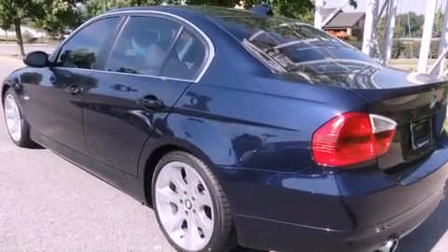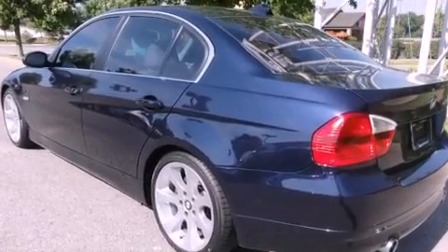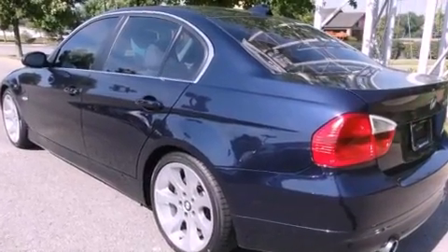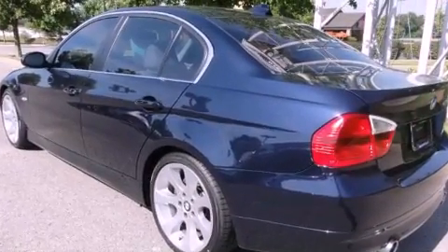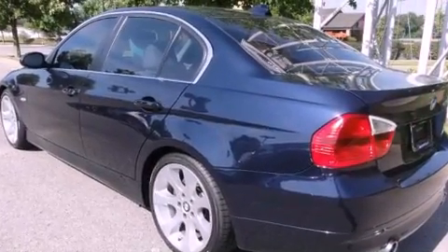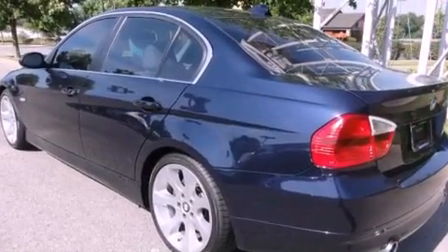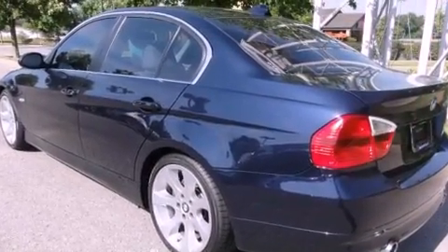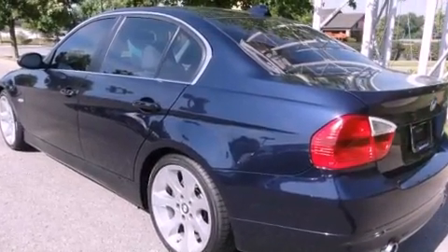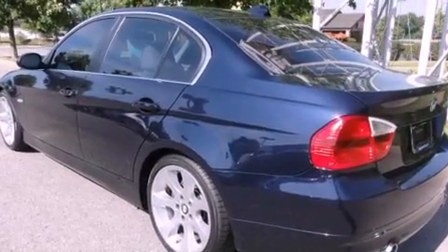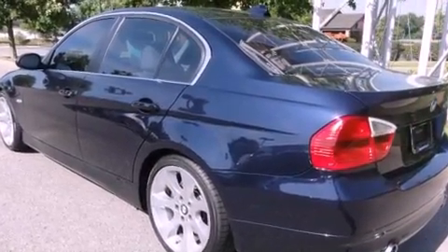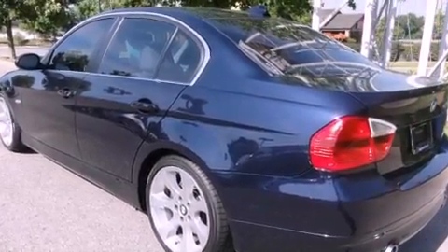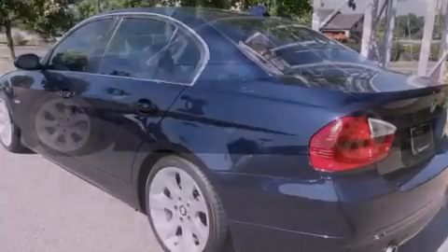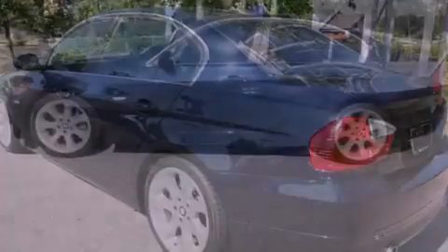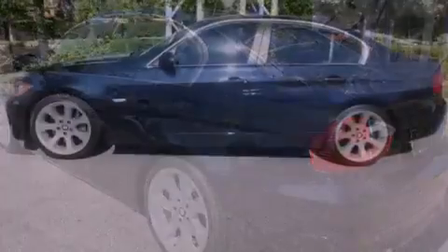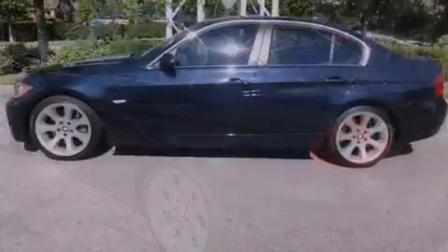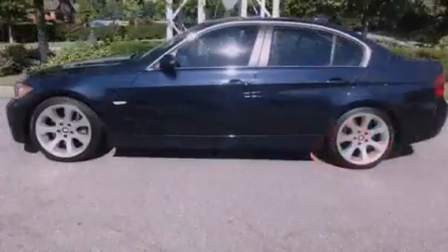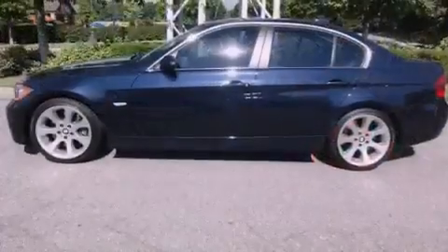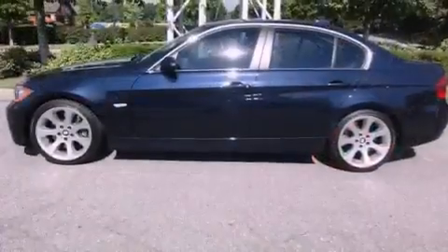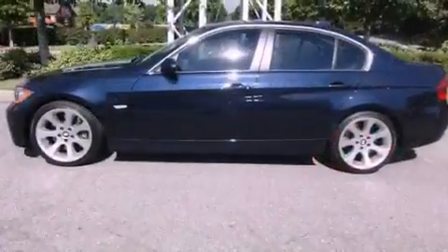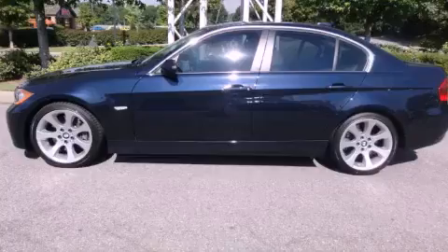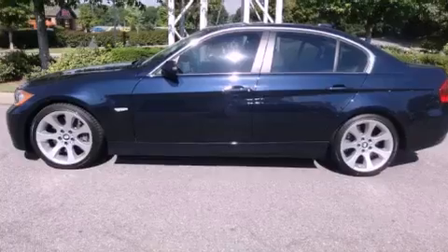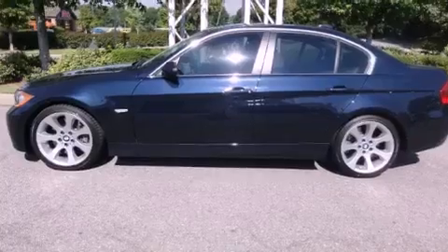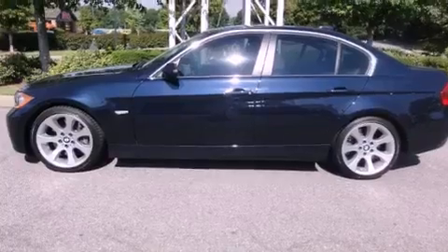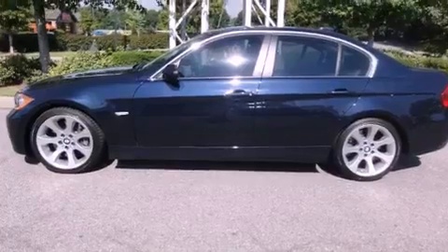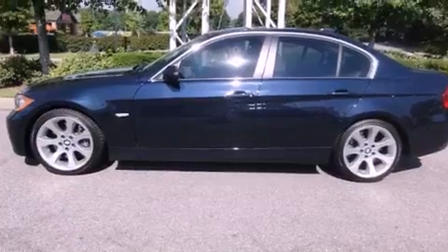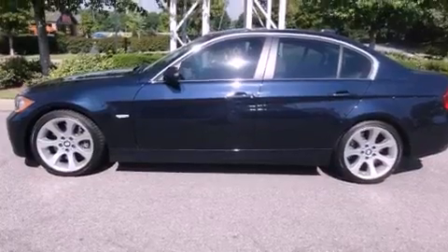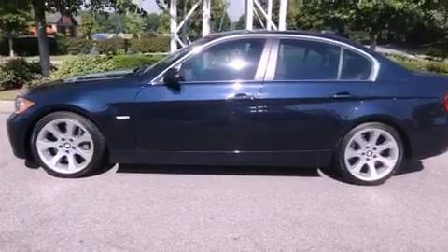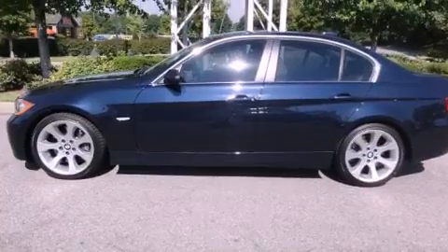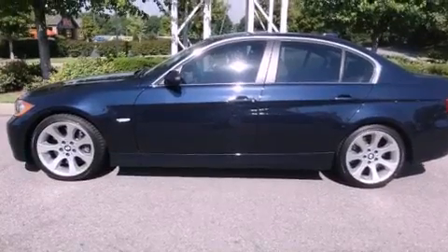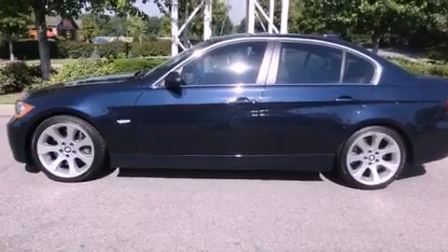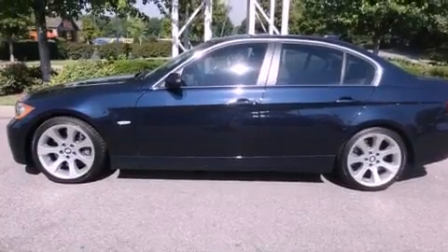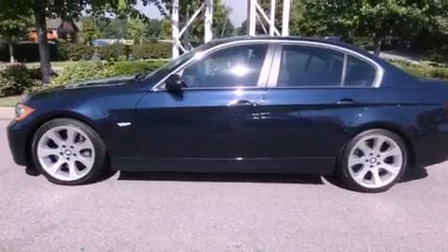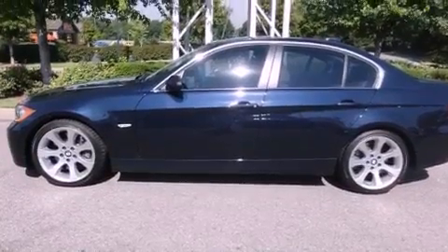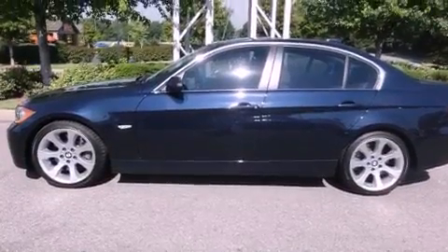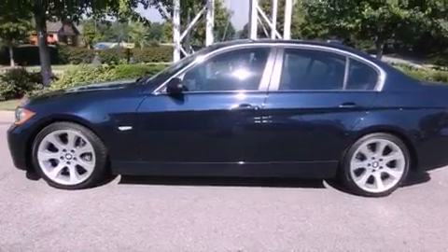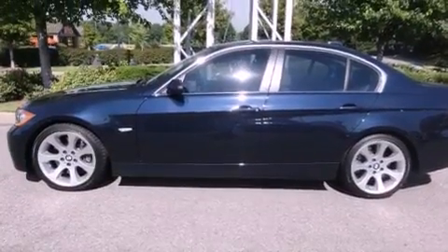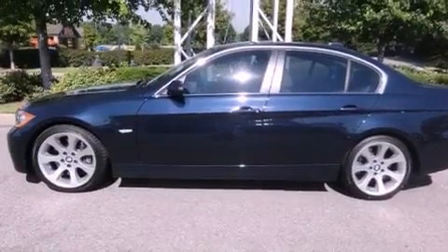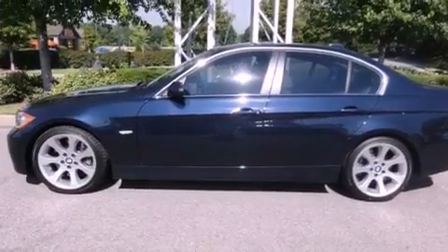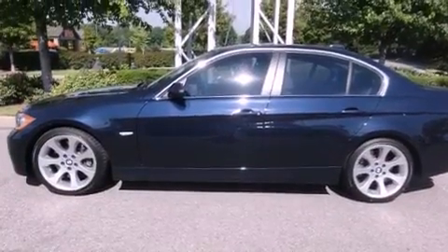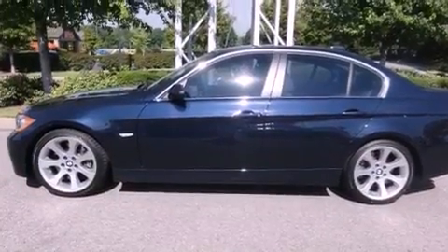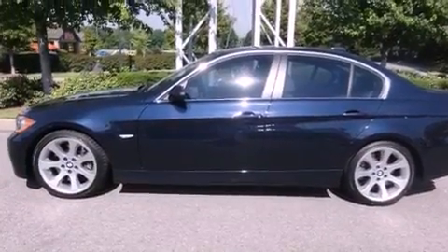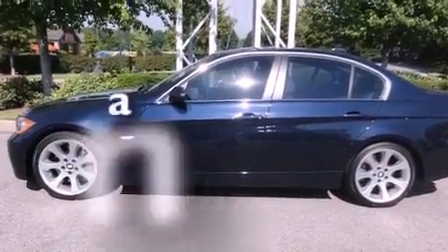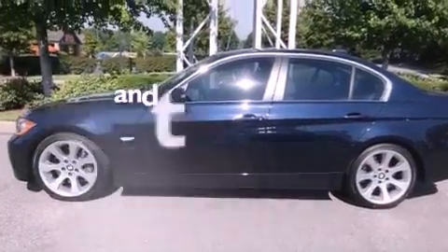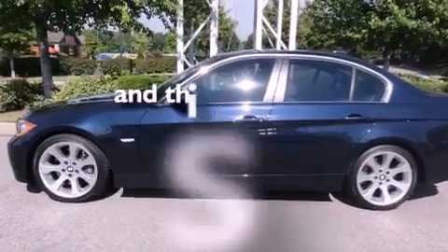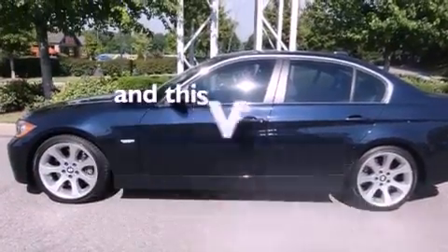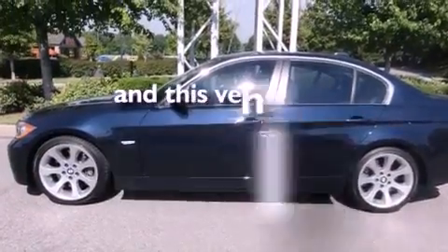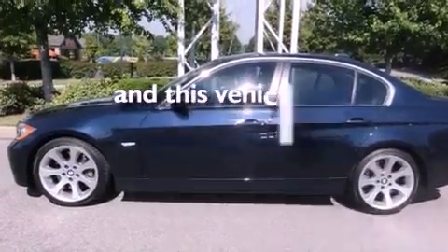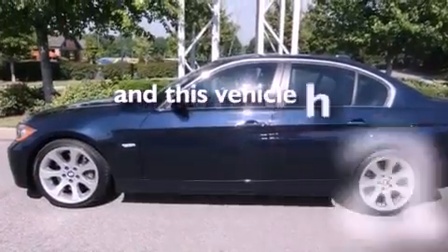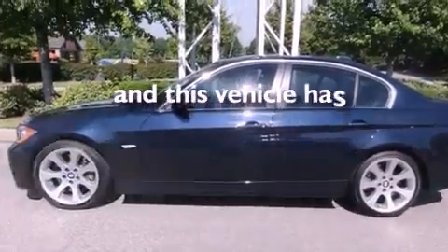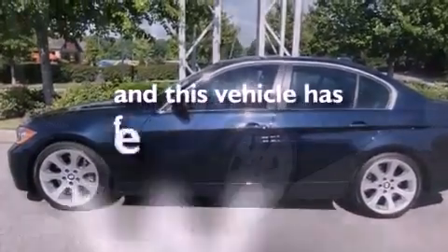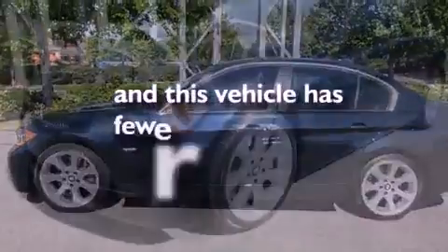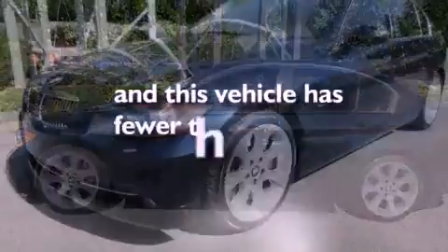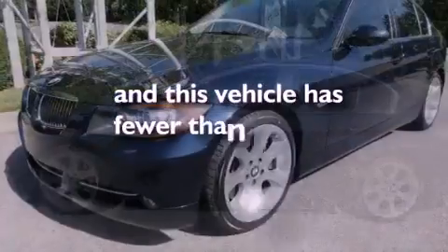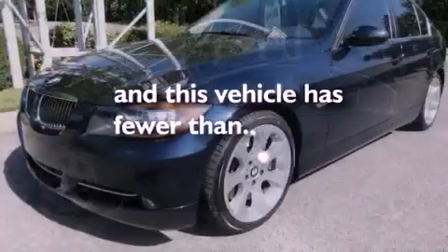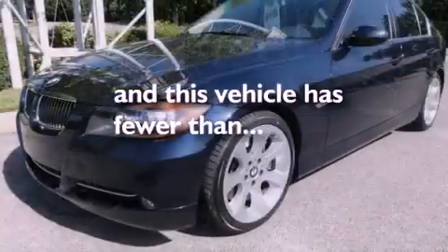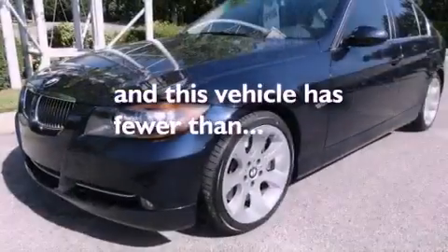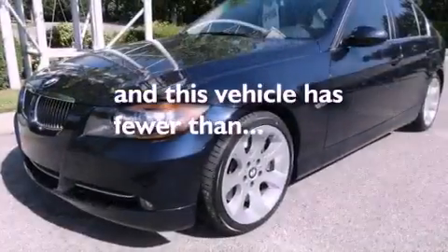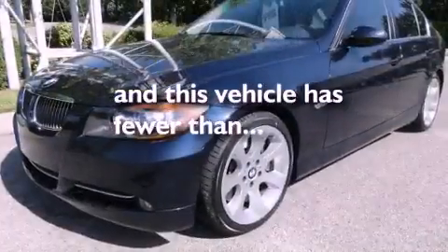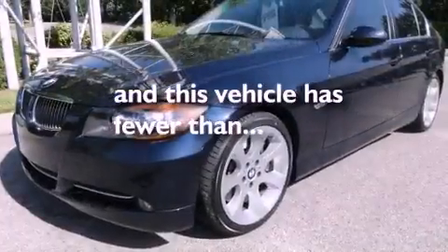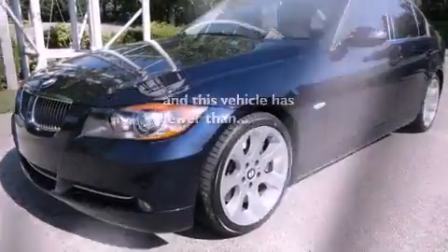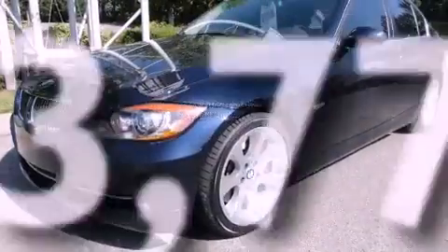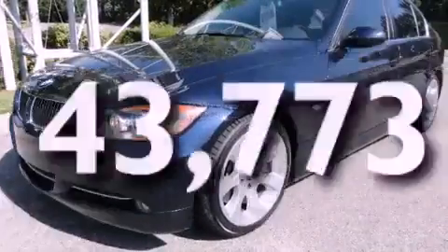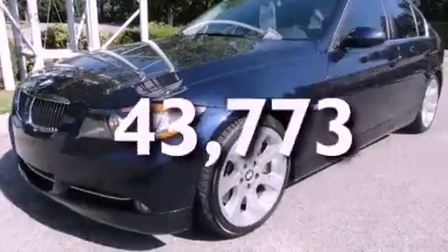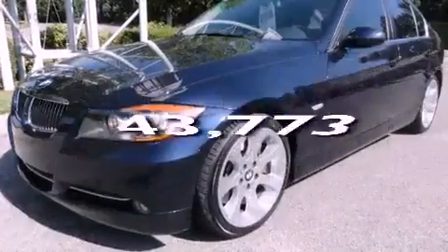Additional features include a passenger side vanity mirror, a security system, a traction control system, dual power seats, and this vehicle has fewer than 44,000 miles on the odometer.